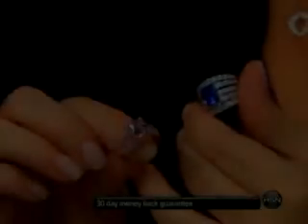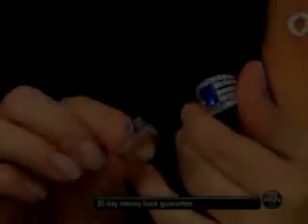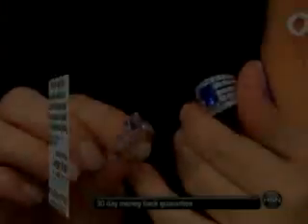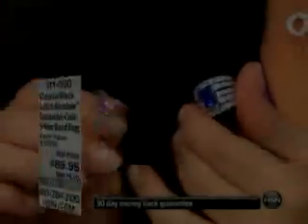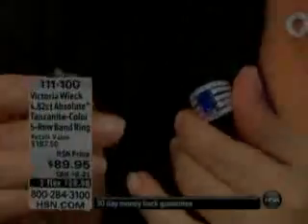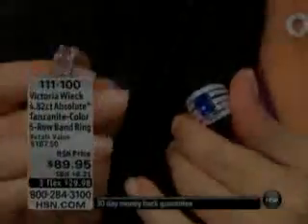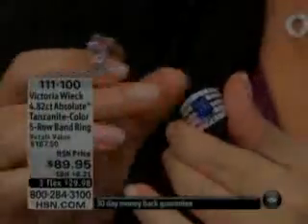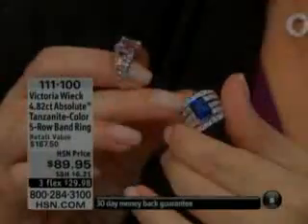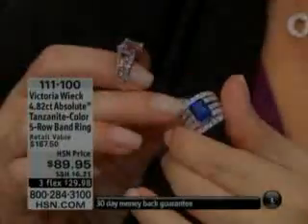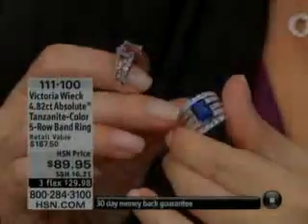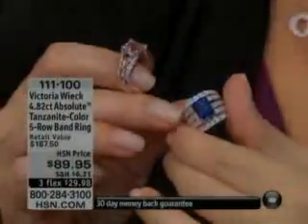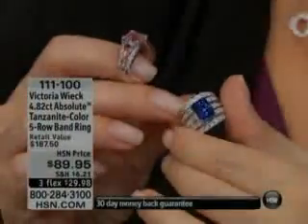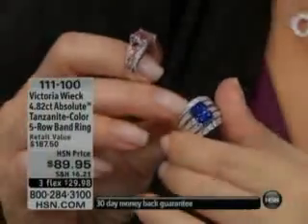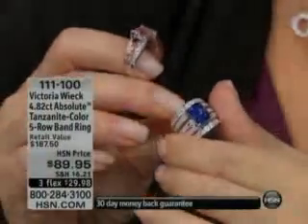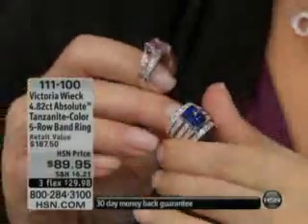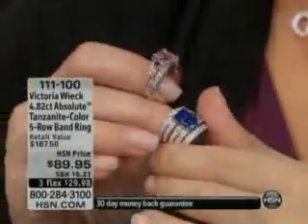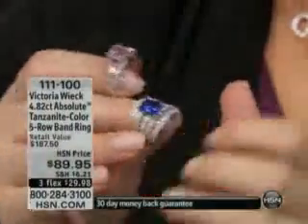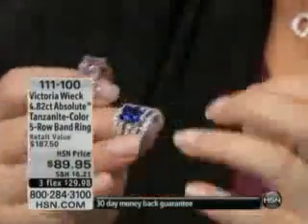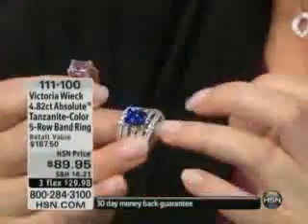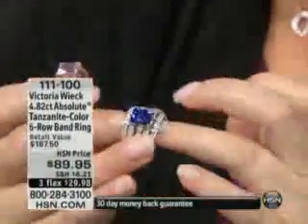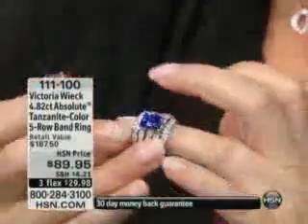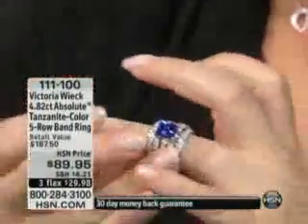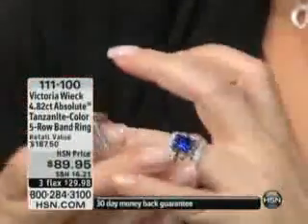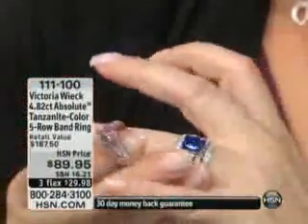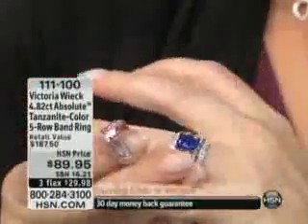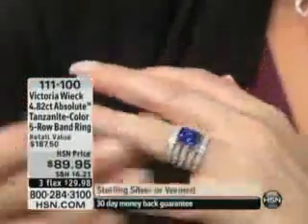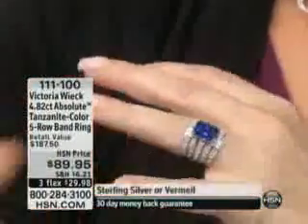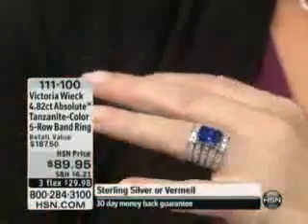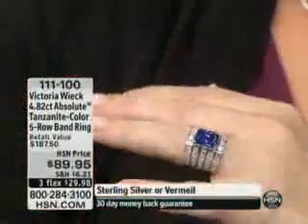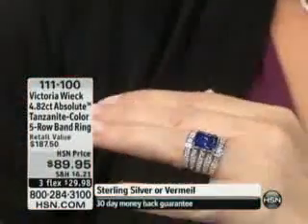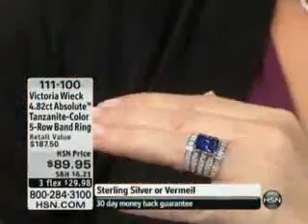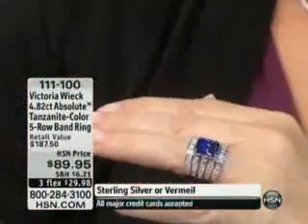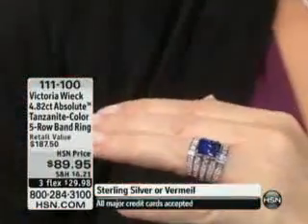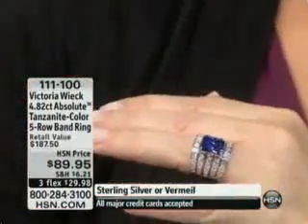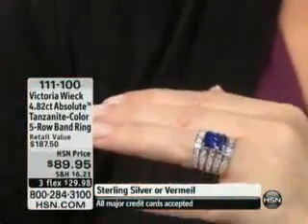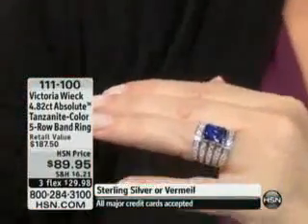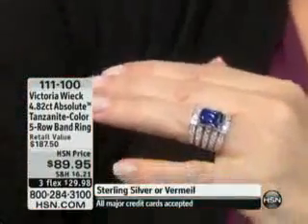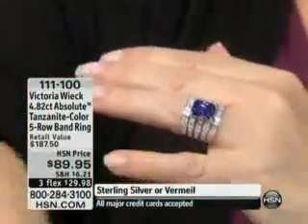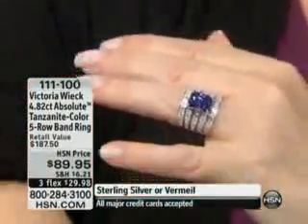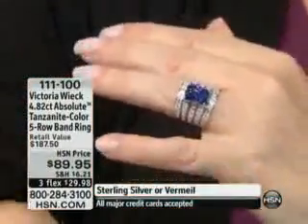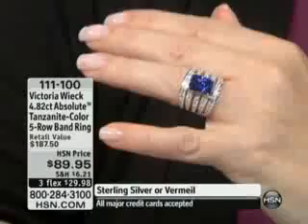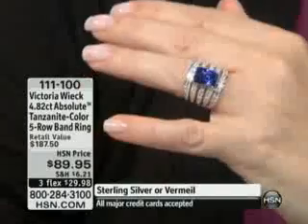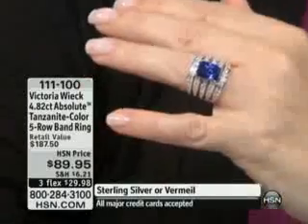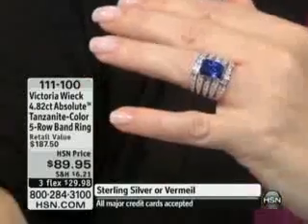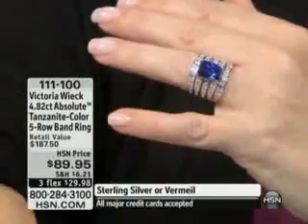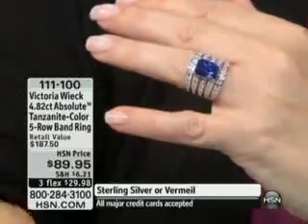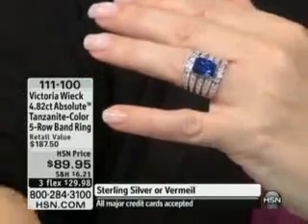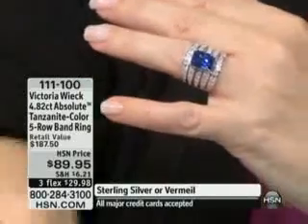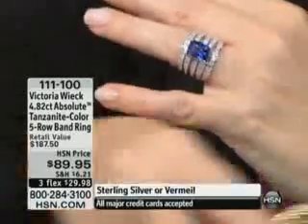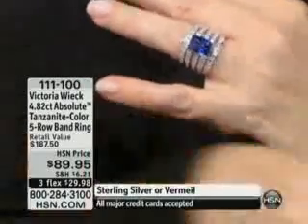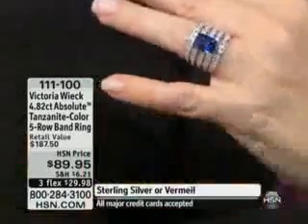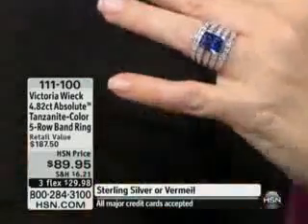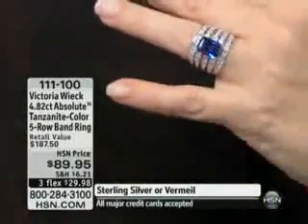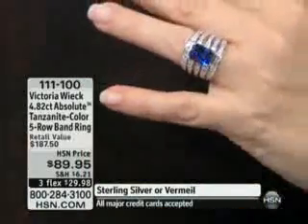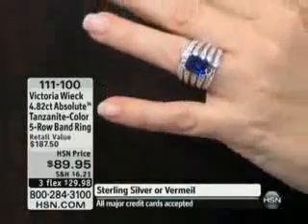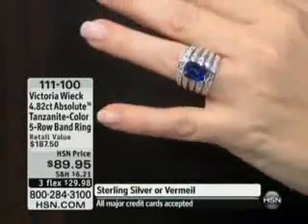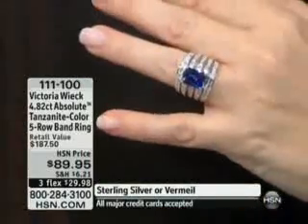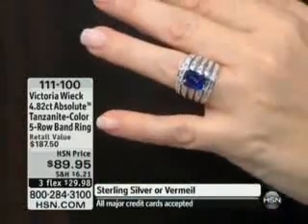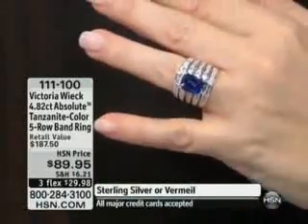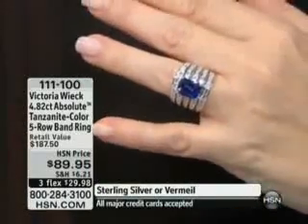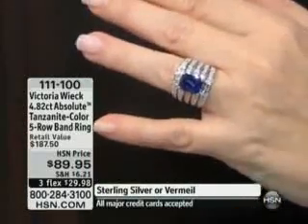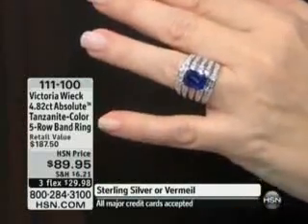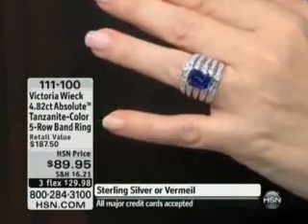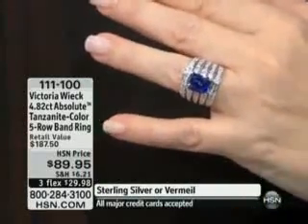I just came back from Tucson. In fact, I just did a huge buy of pink sapphires, and I can tell you, it cost a fortune. An absolute fortune.